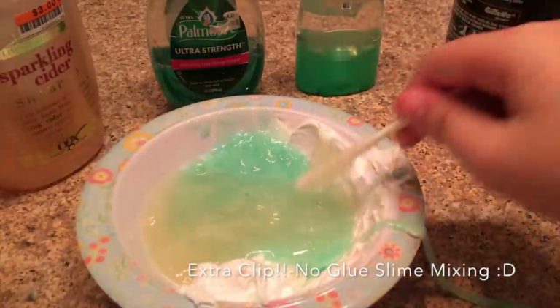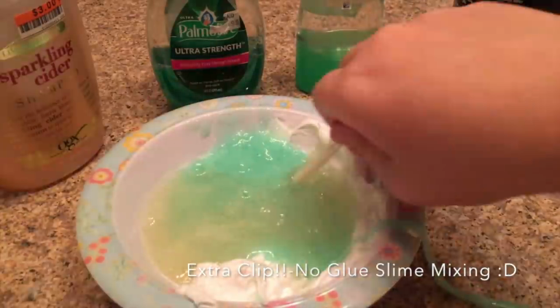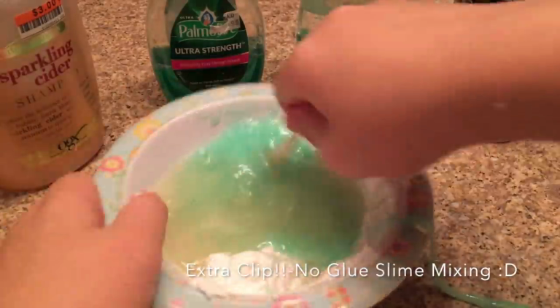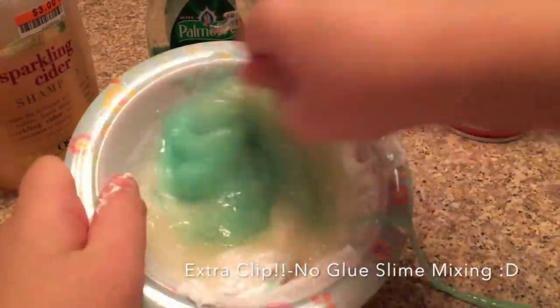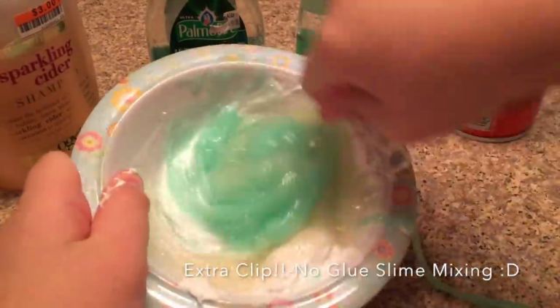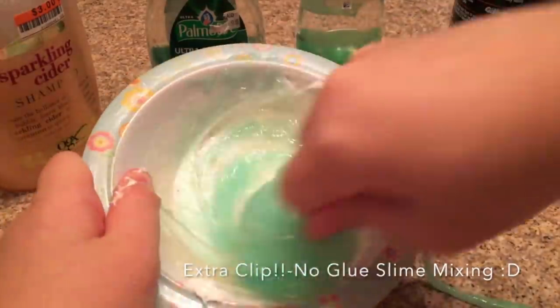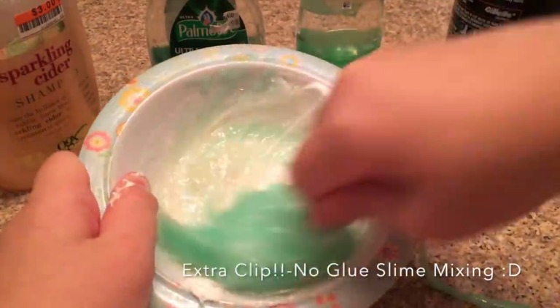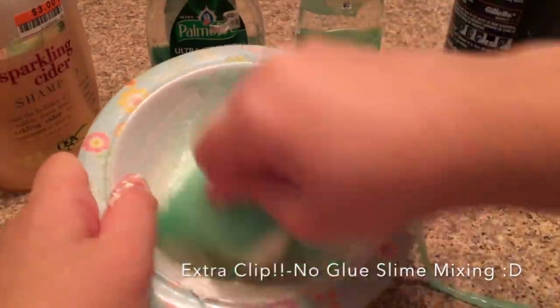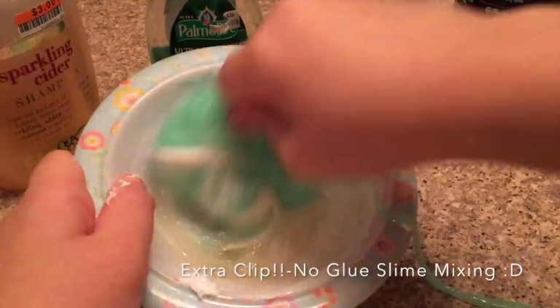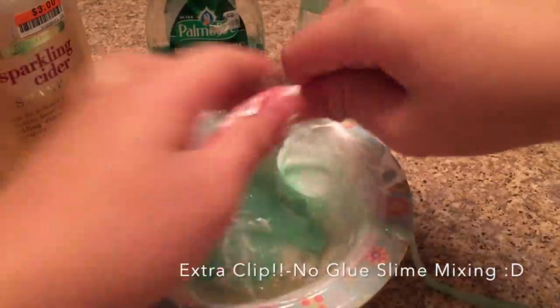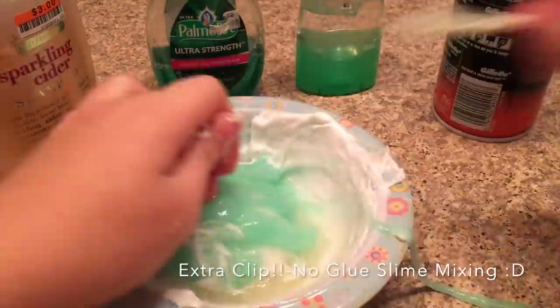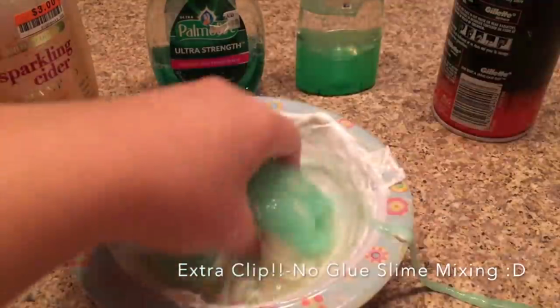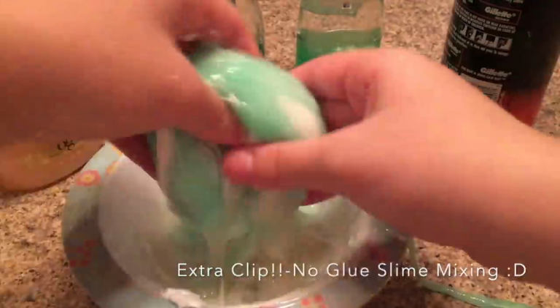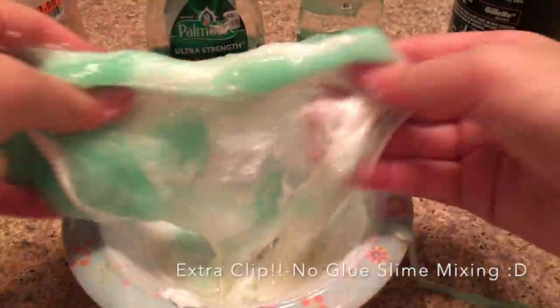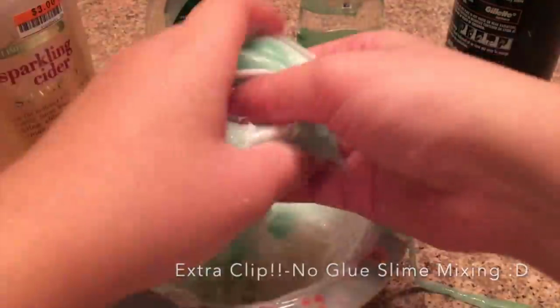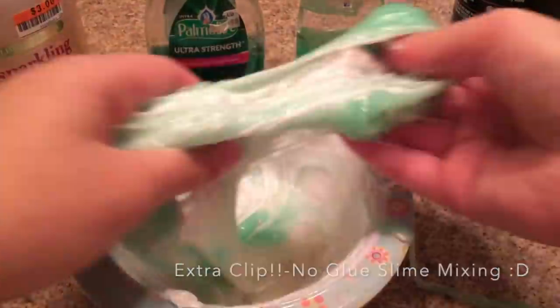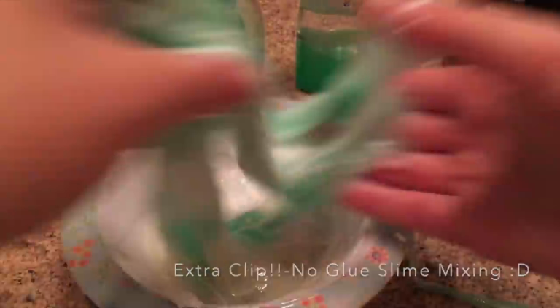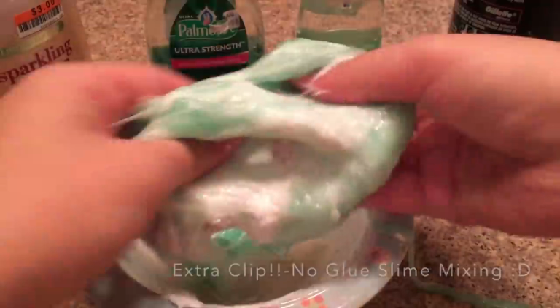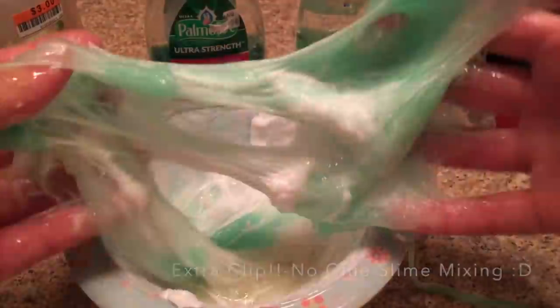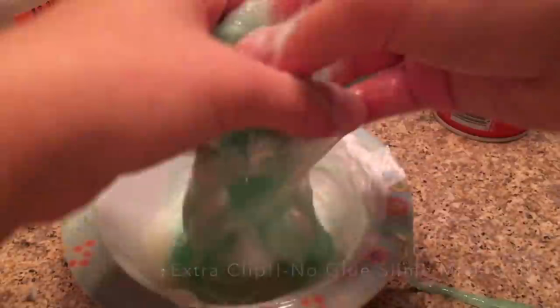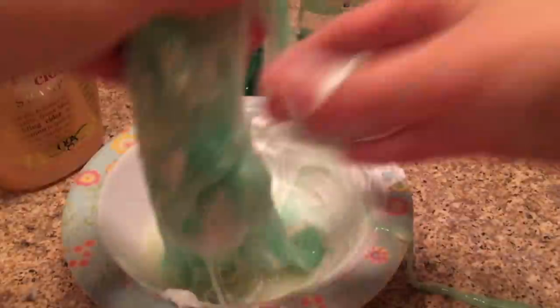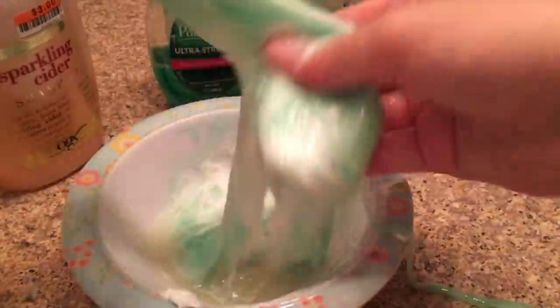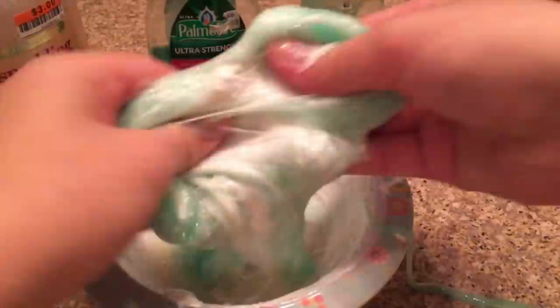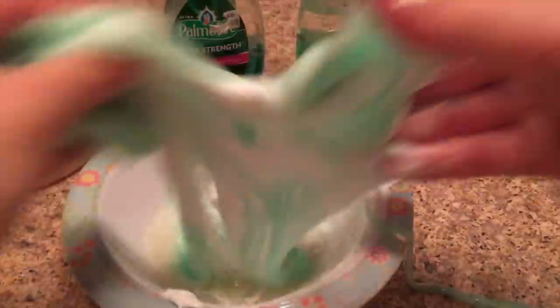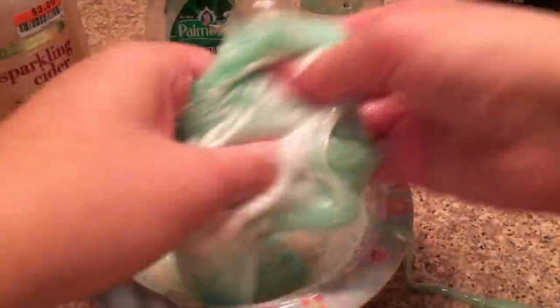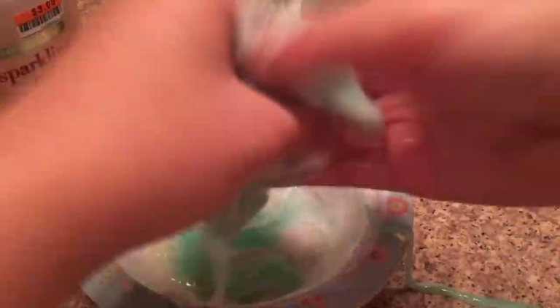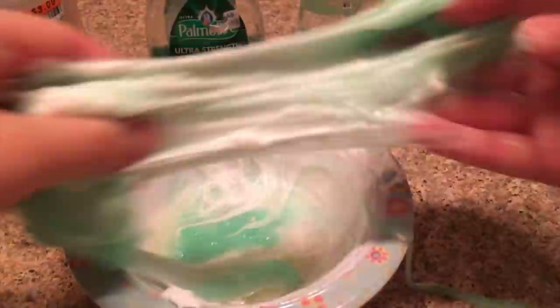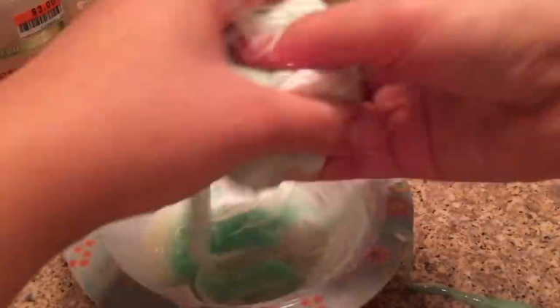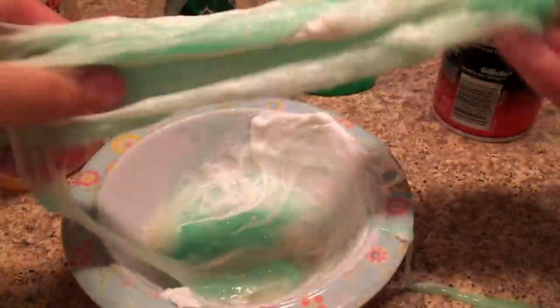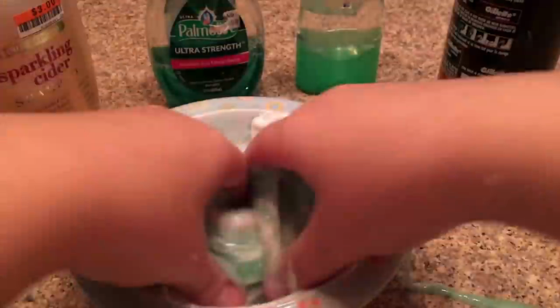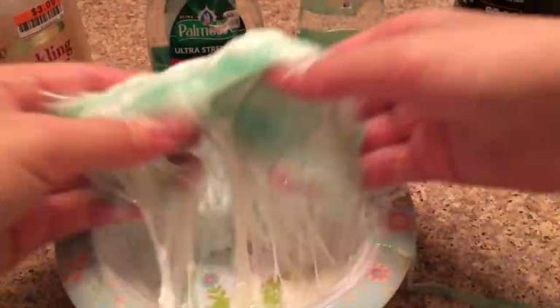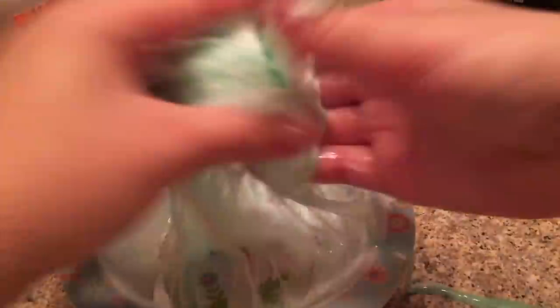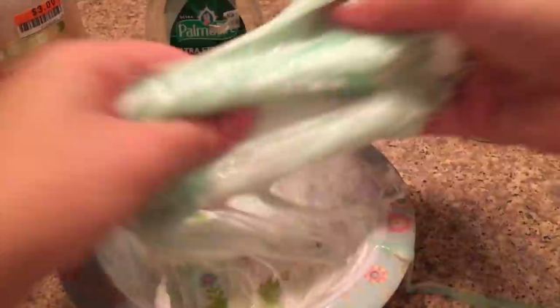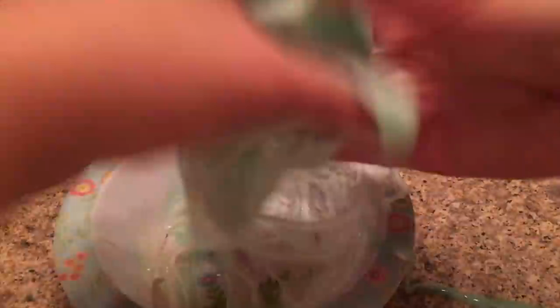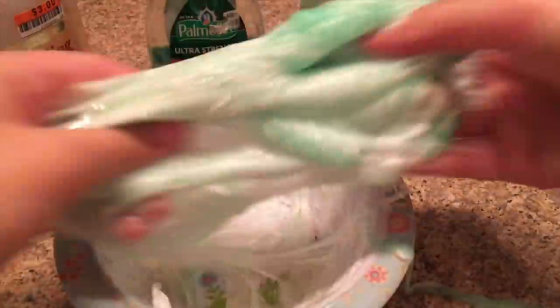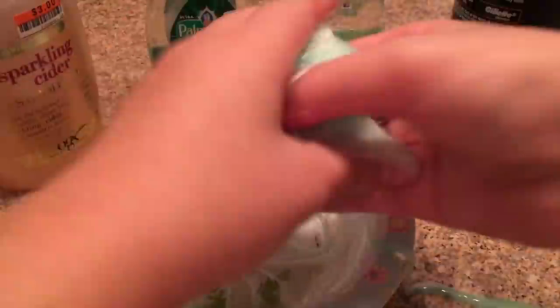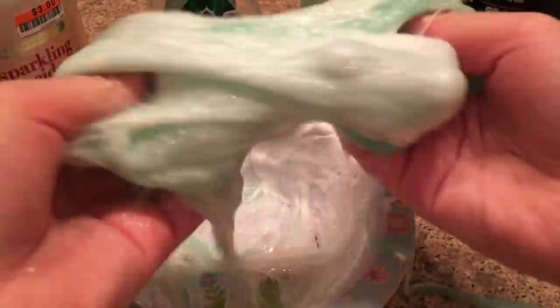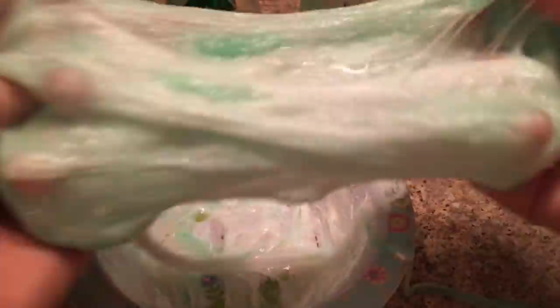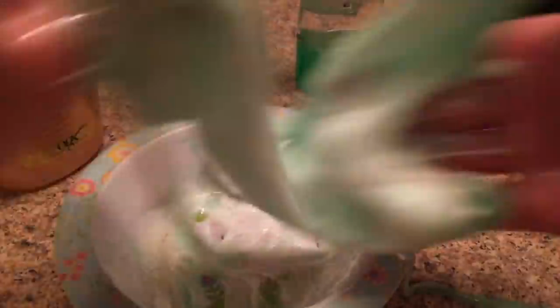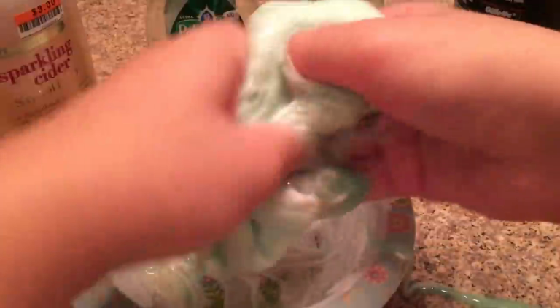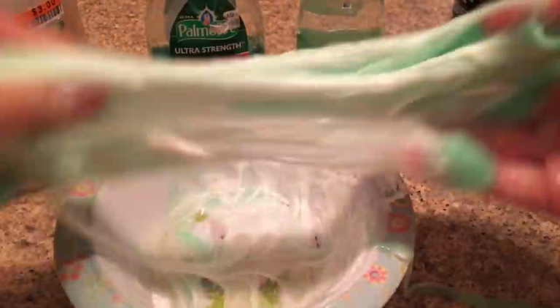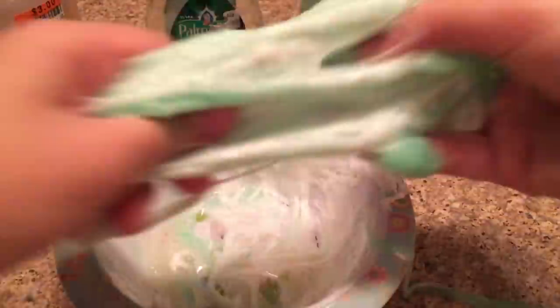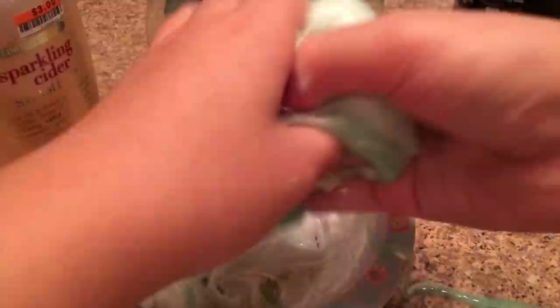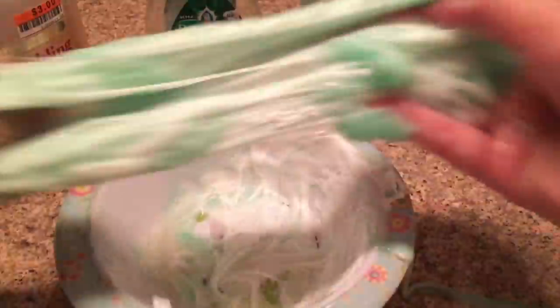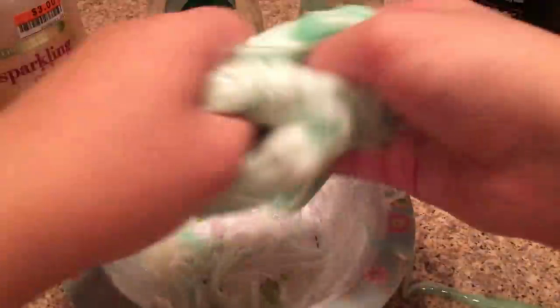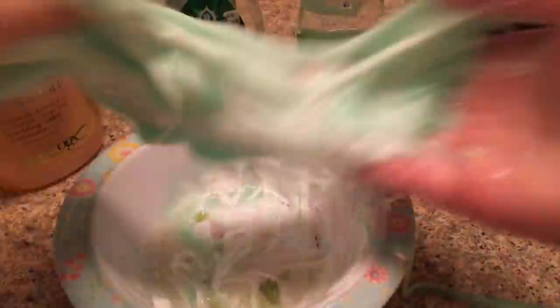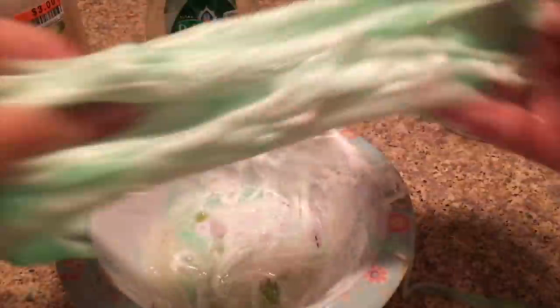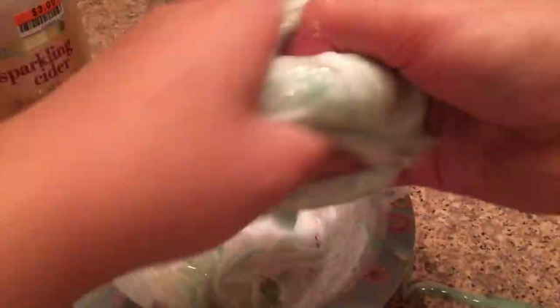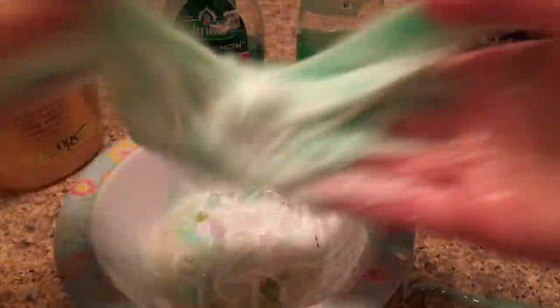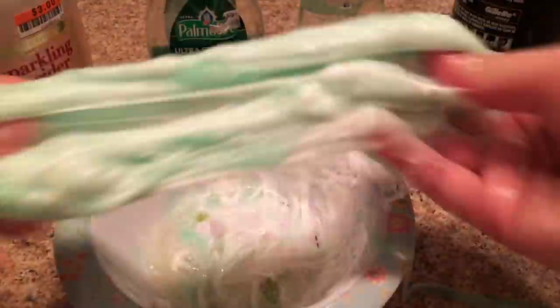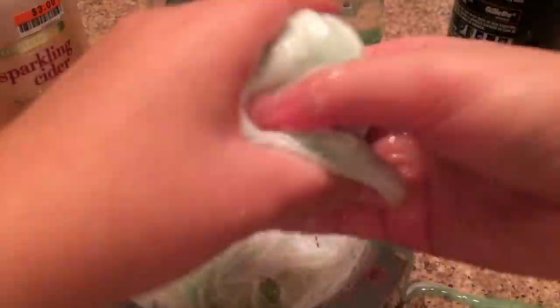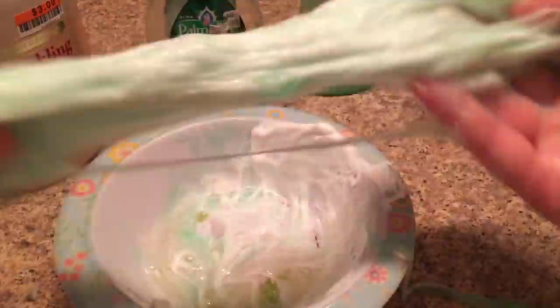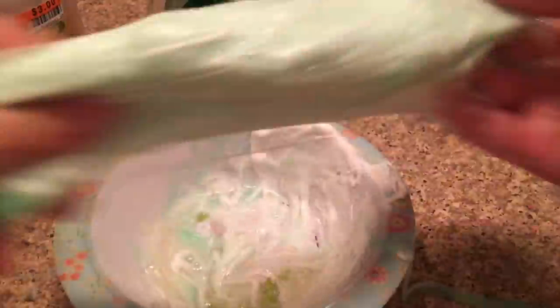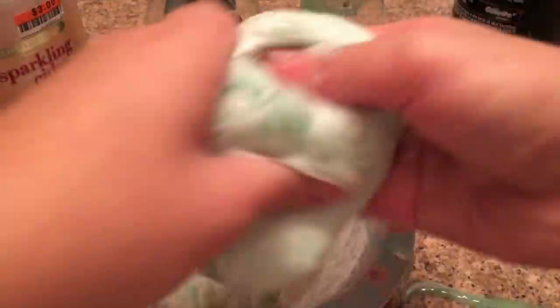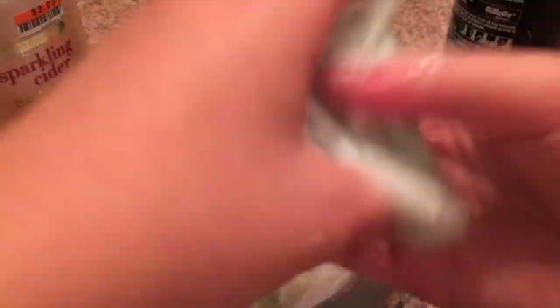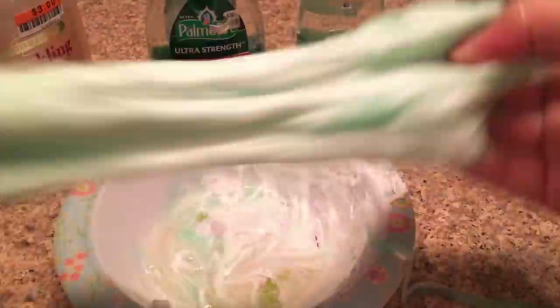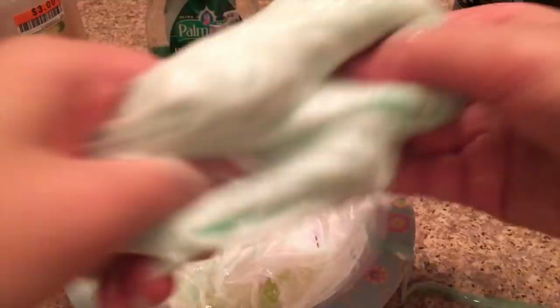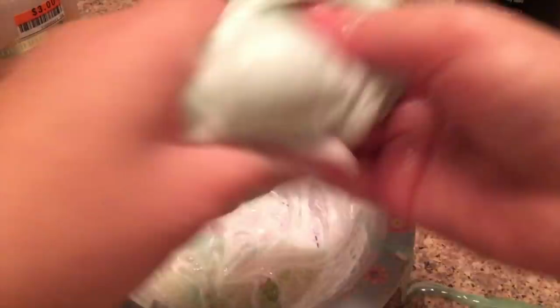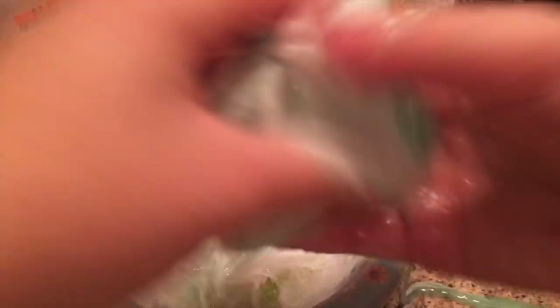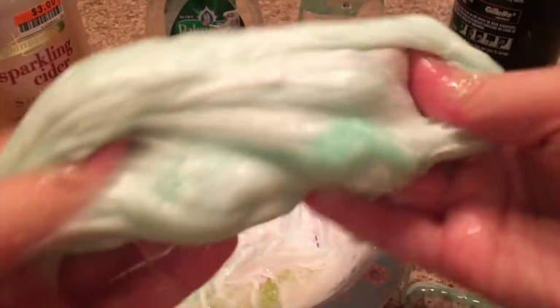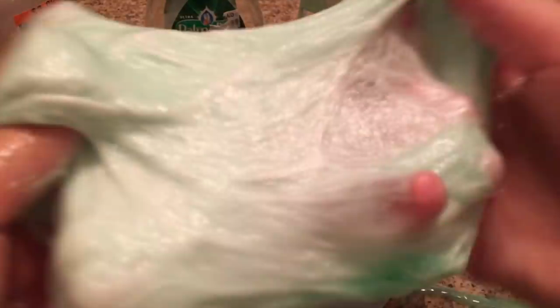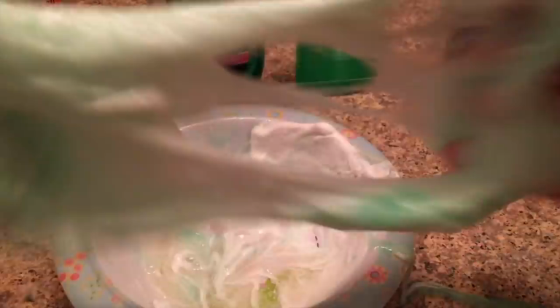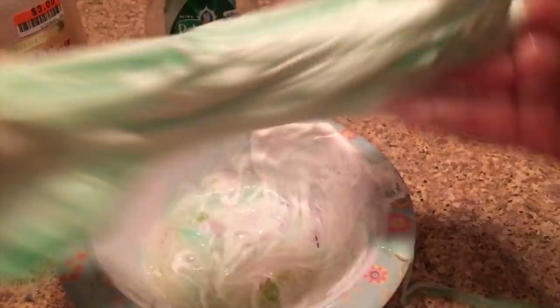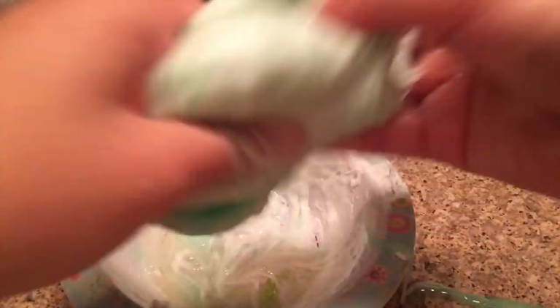Here's a little extra clip of me mixing all the no-glue slimes together. Thank you guys so much for watching — see you guys next week, bye!